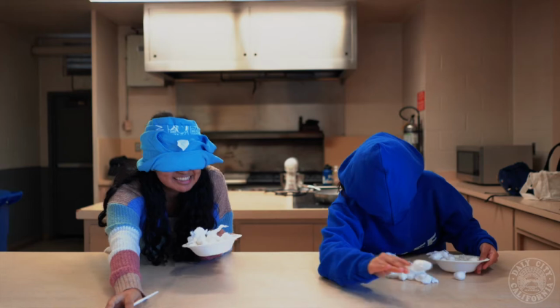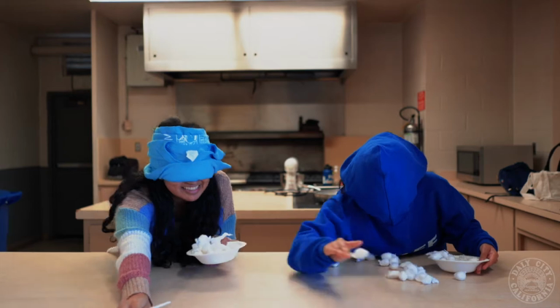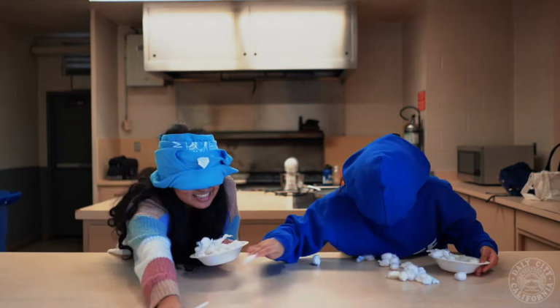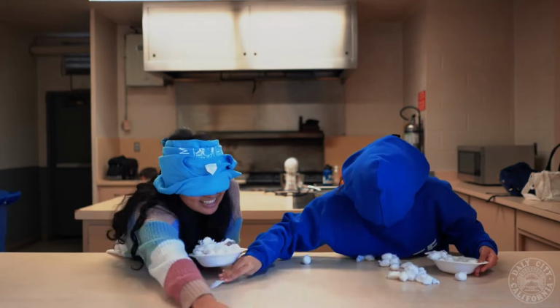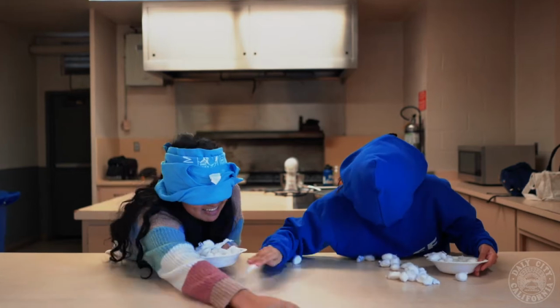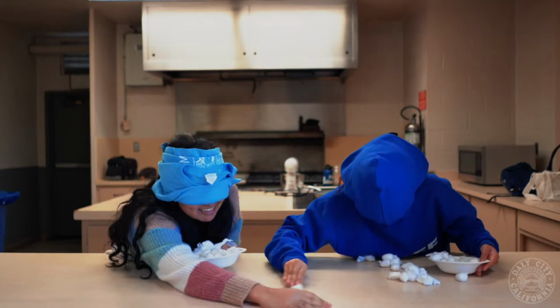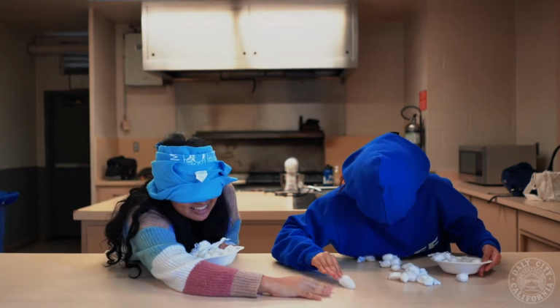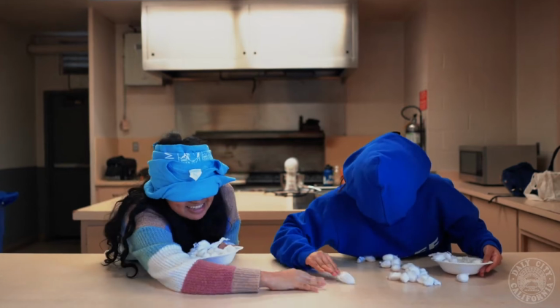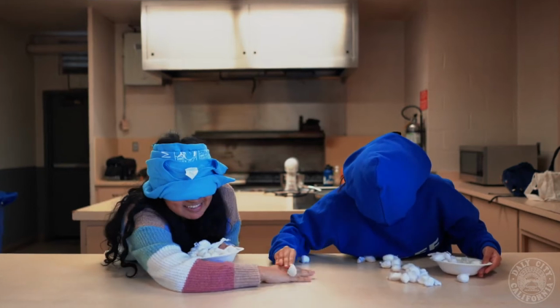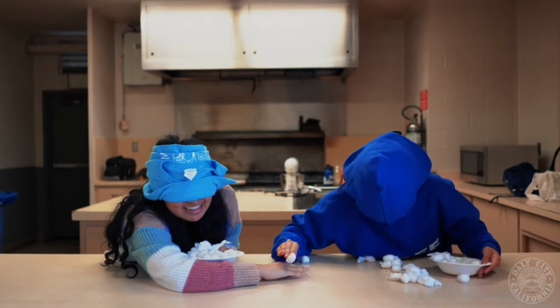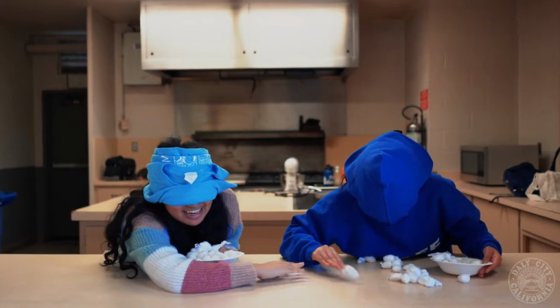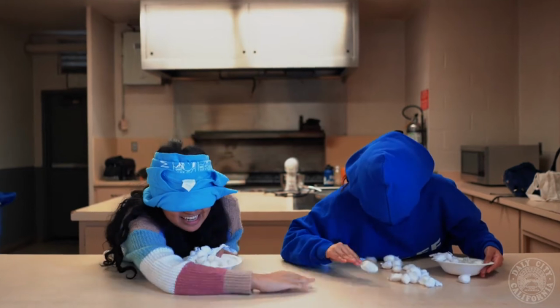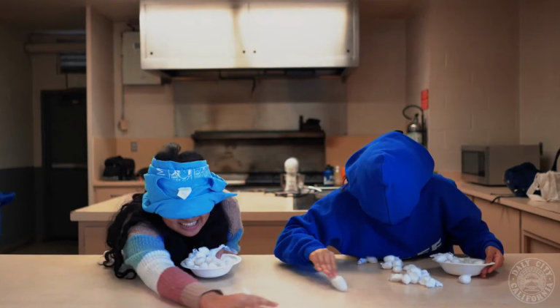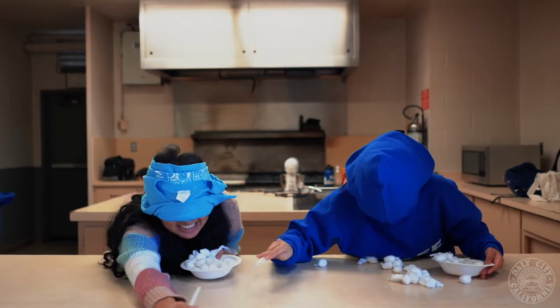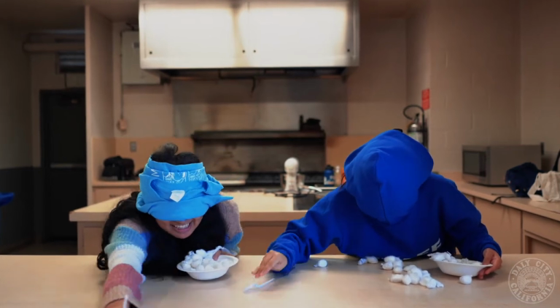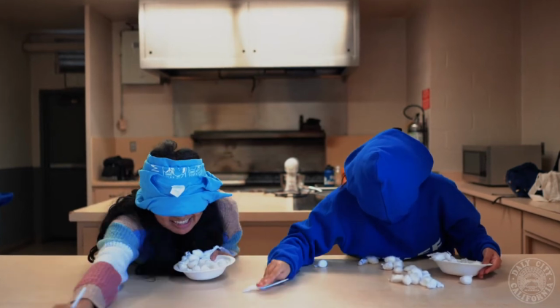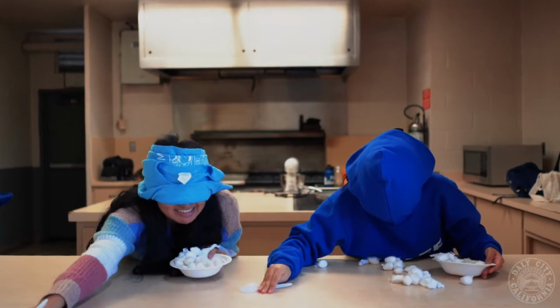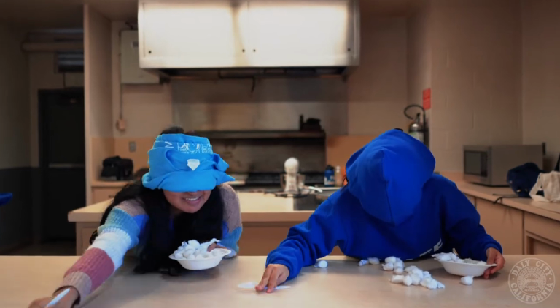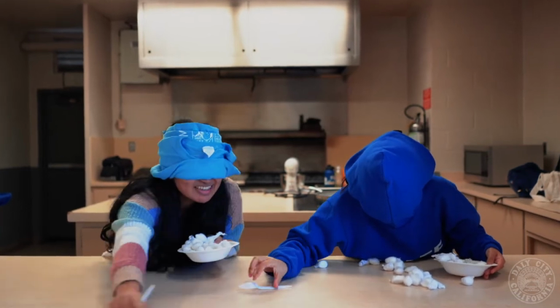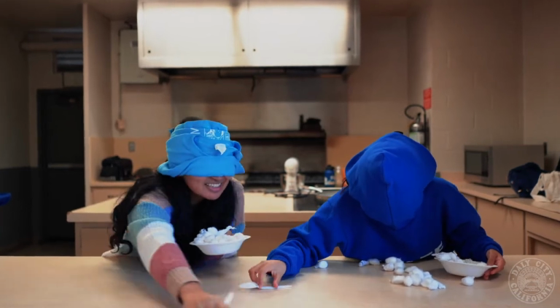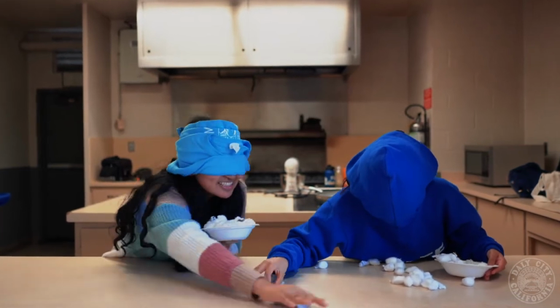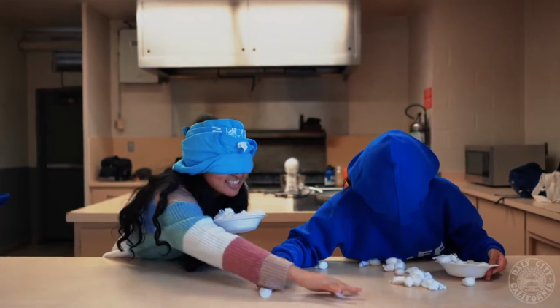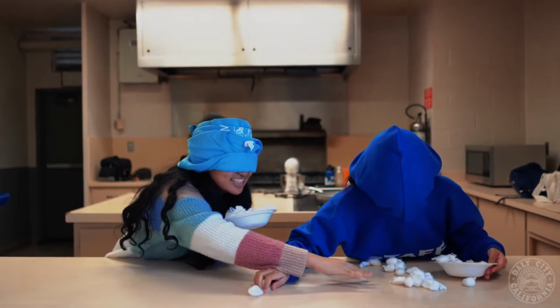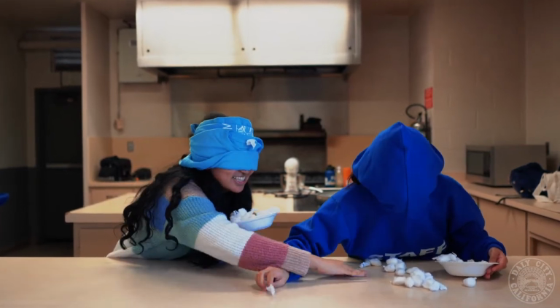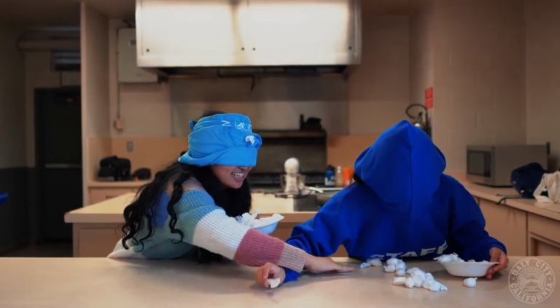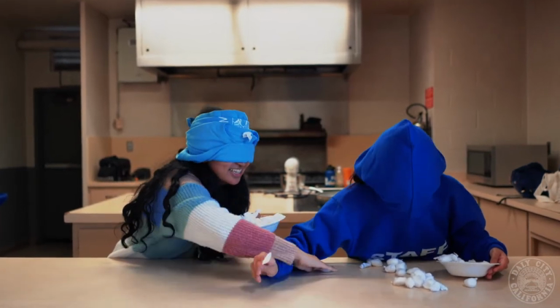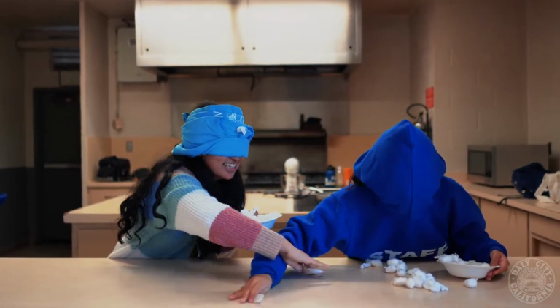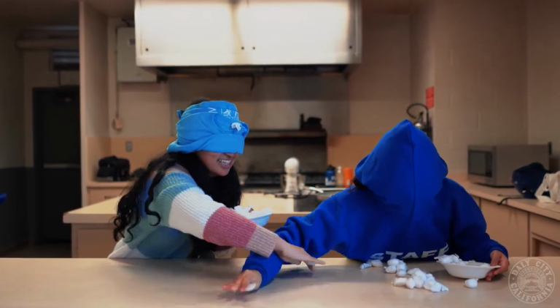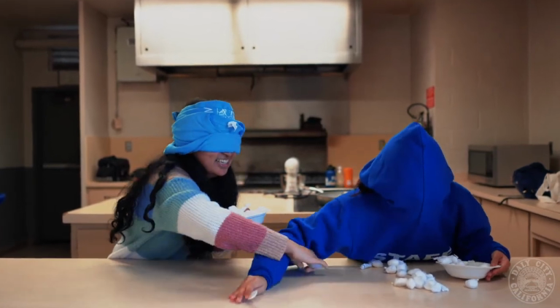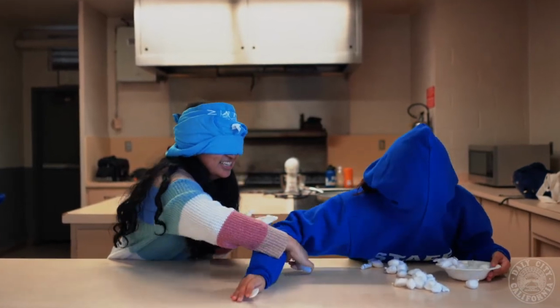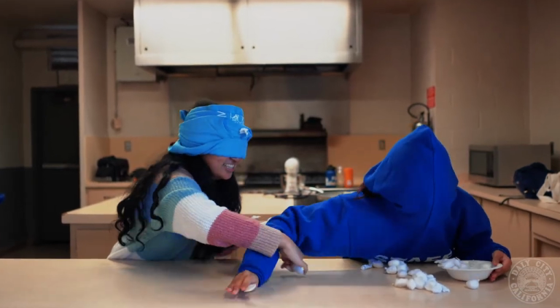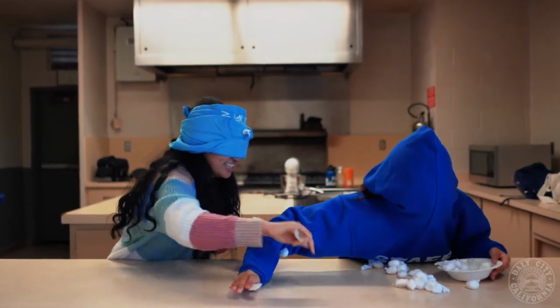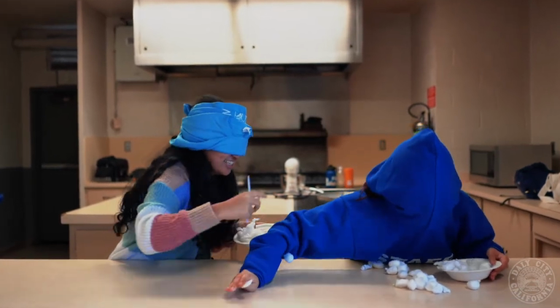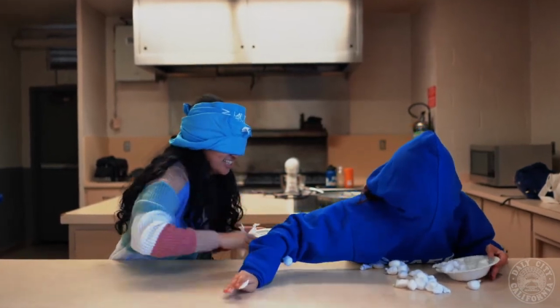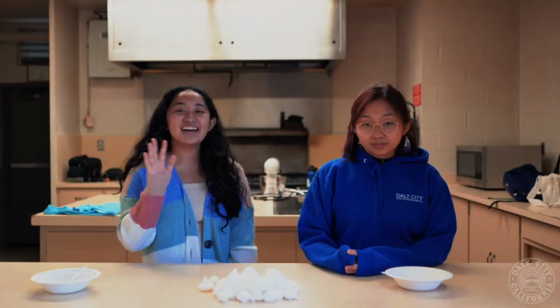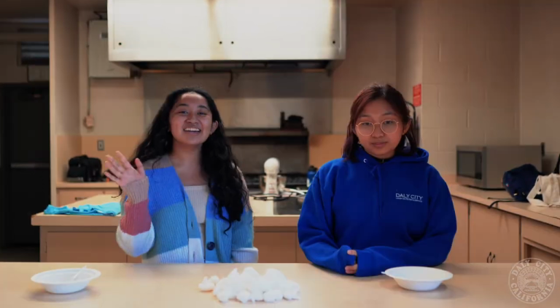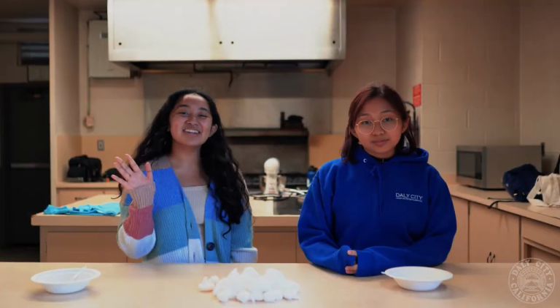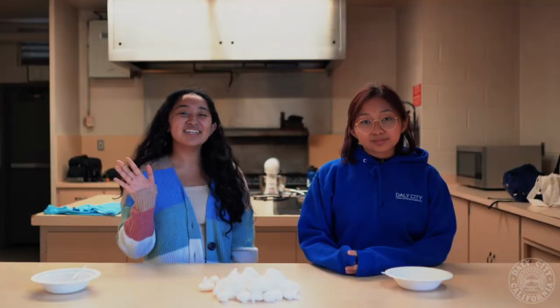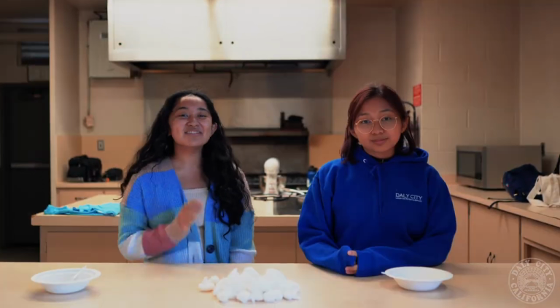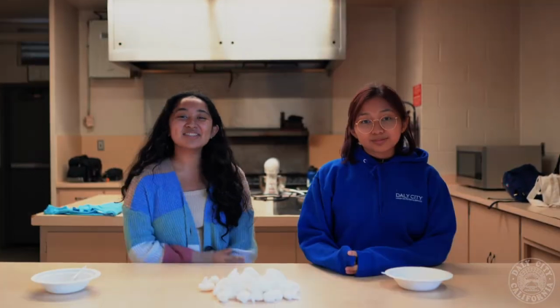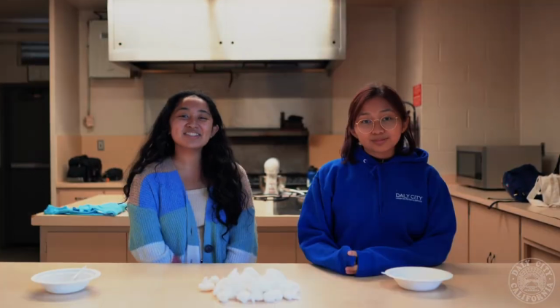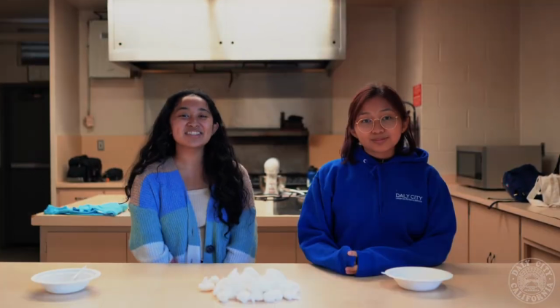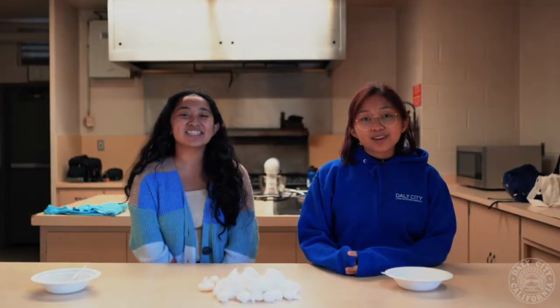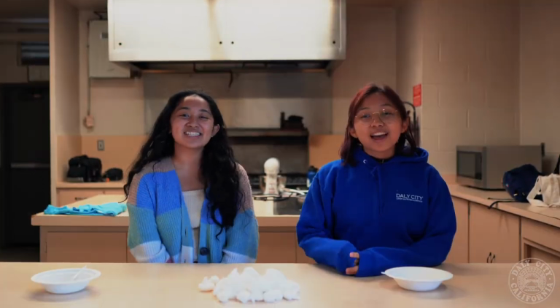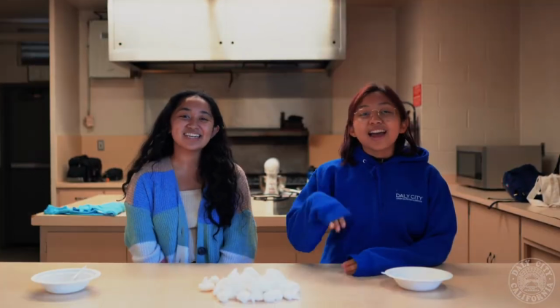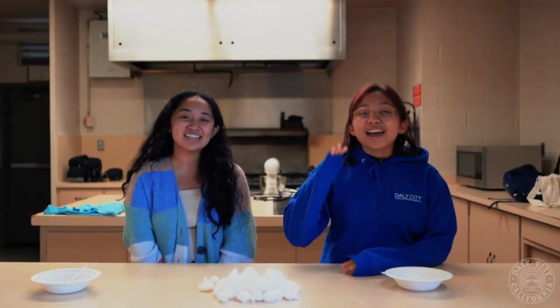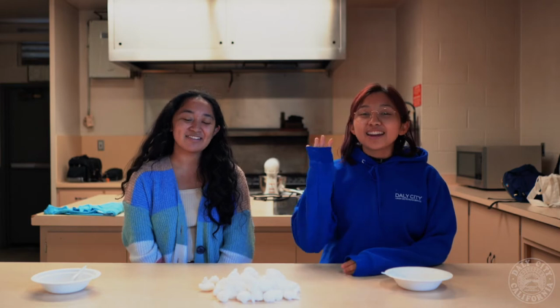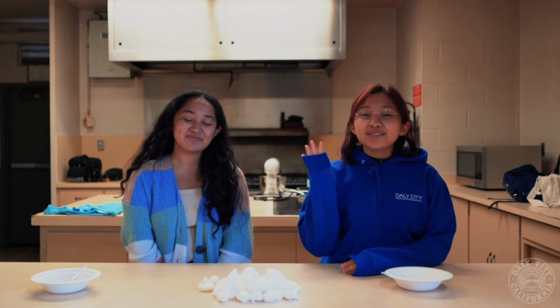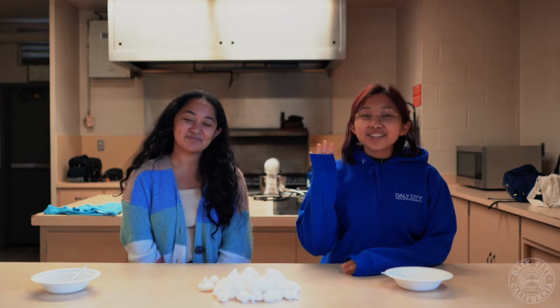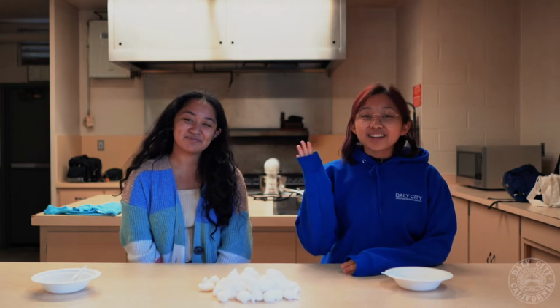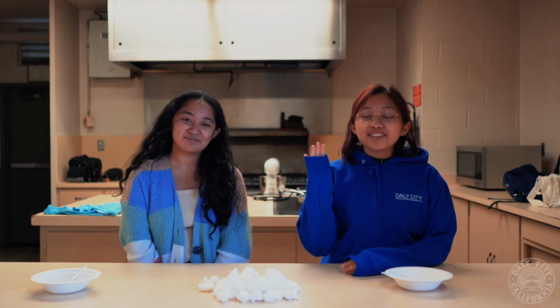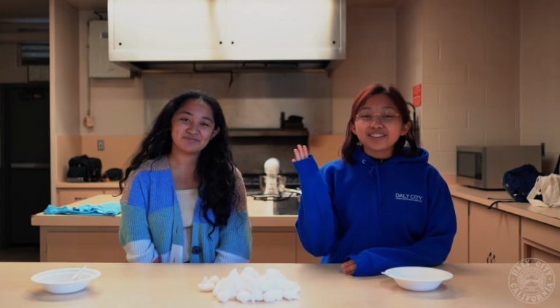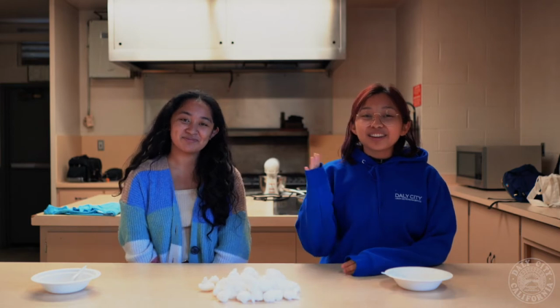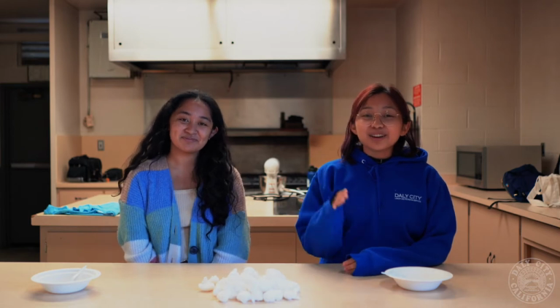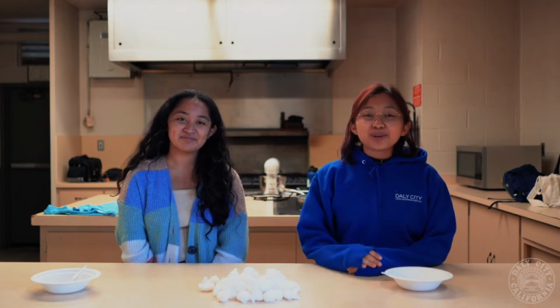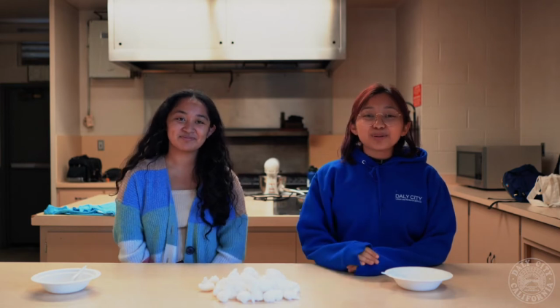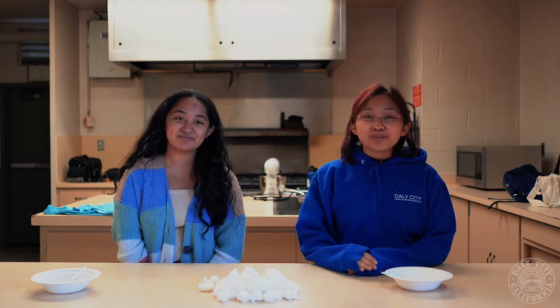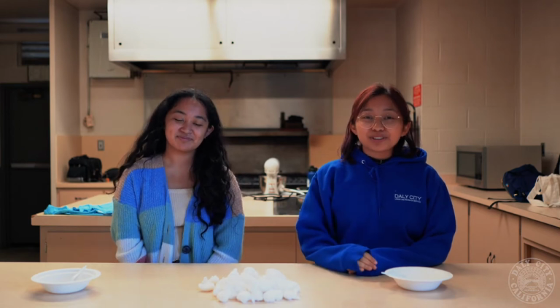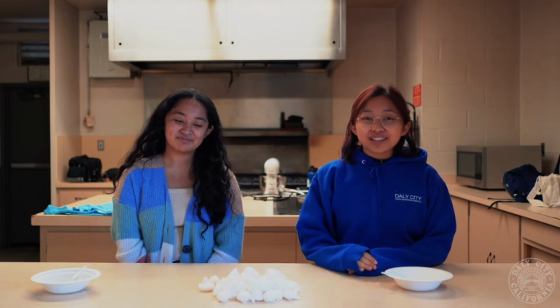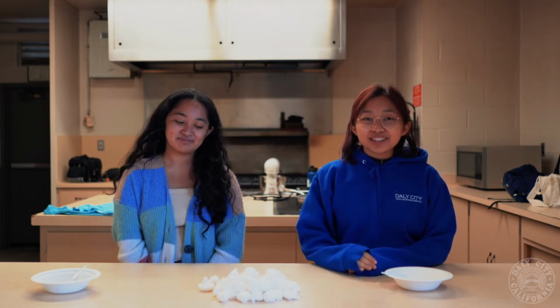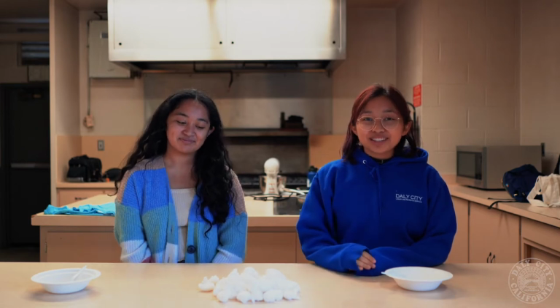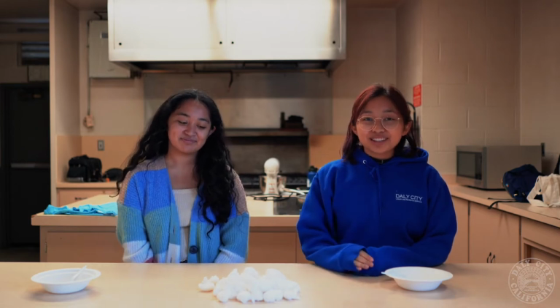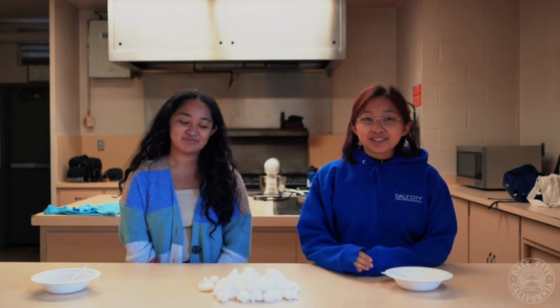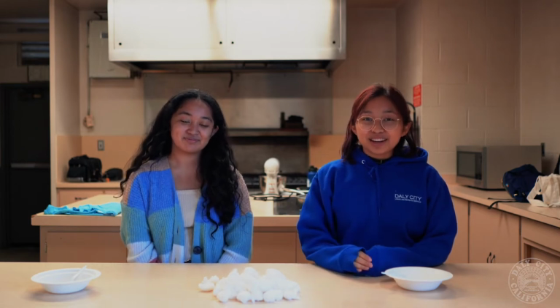Wait, where are the cotton balls? Hi, my name is Patricia. And I'm Shelby, and we work from Daily City Earth.